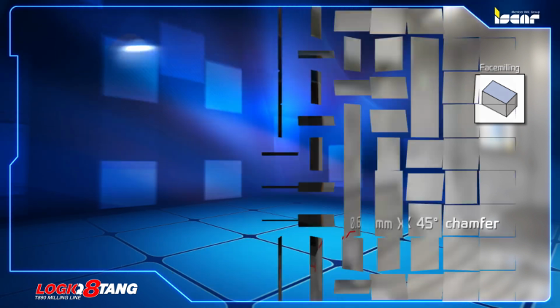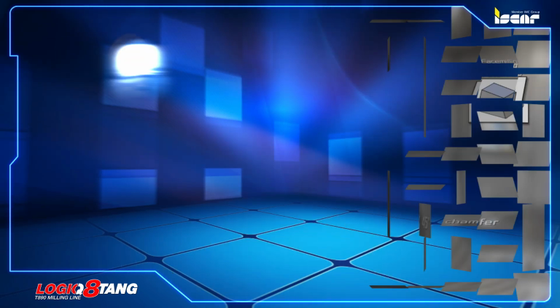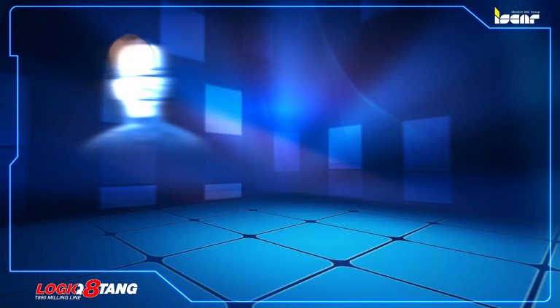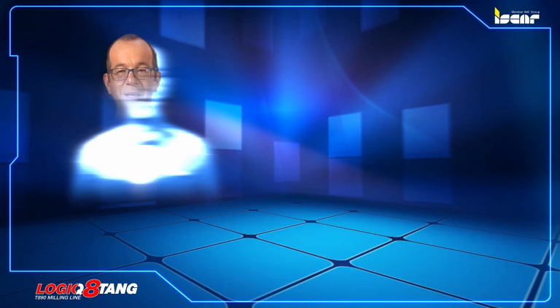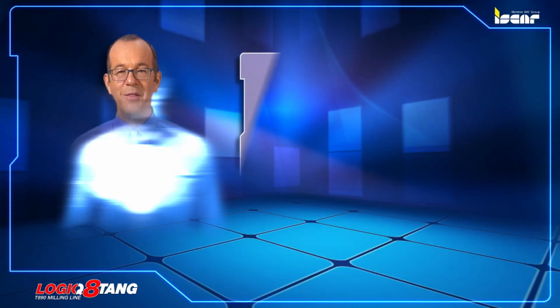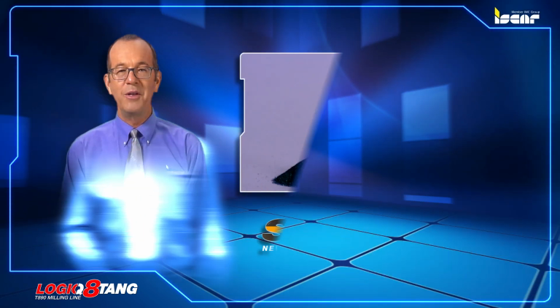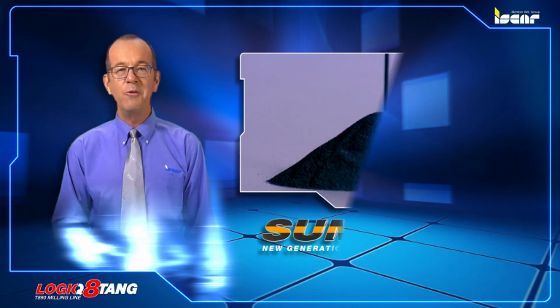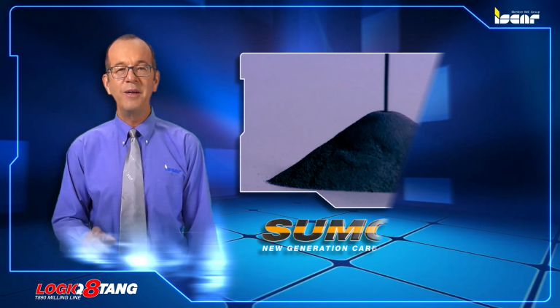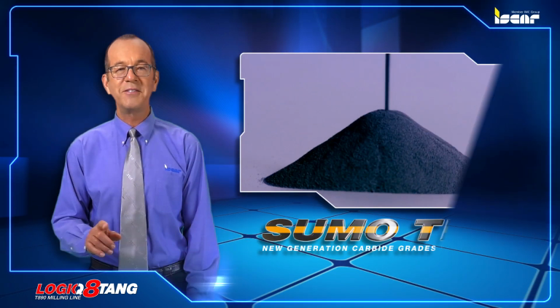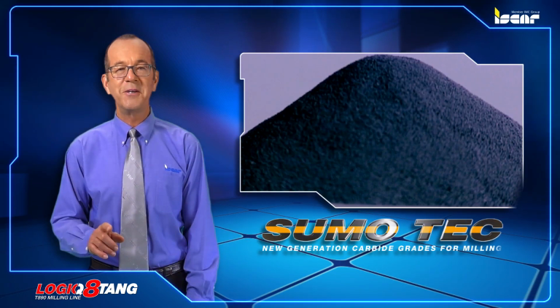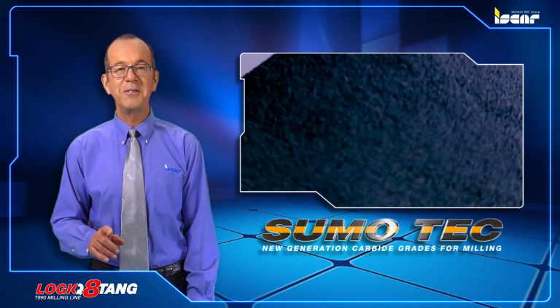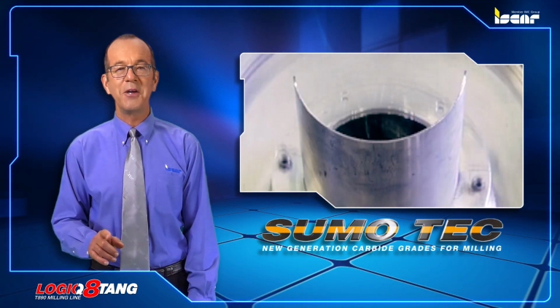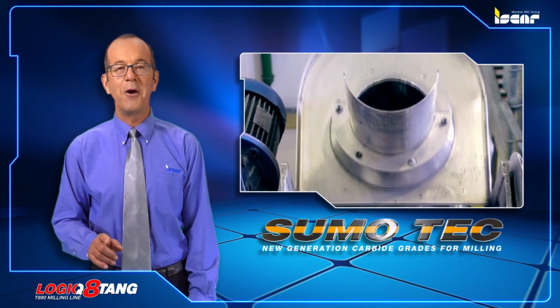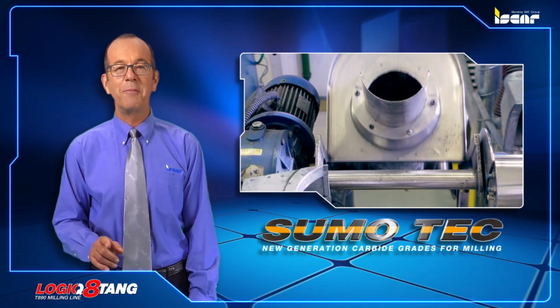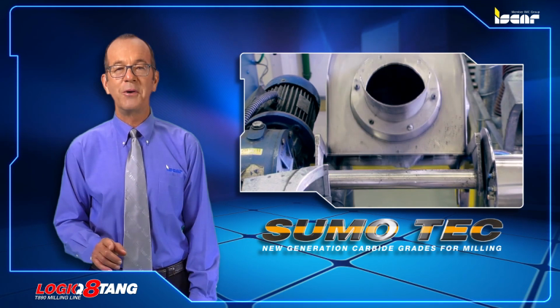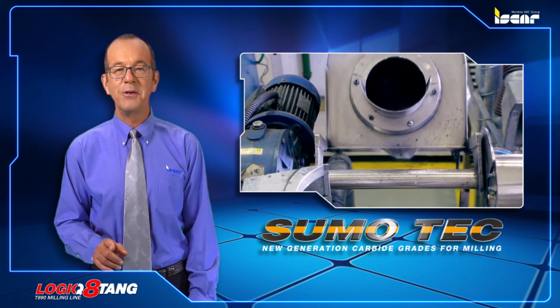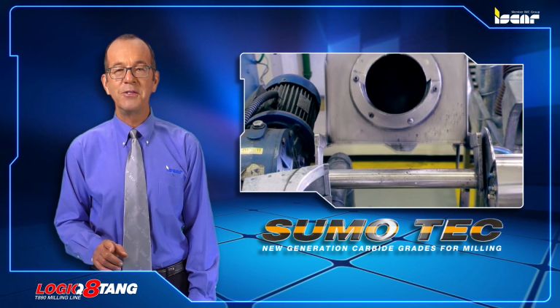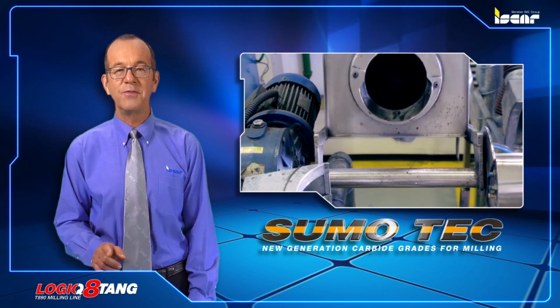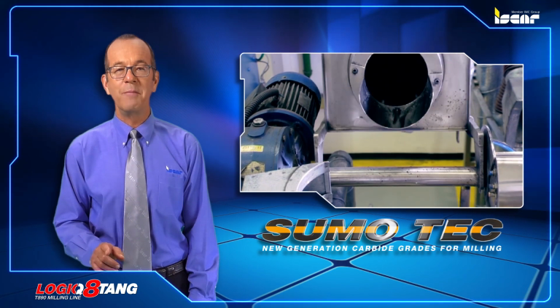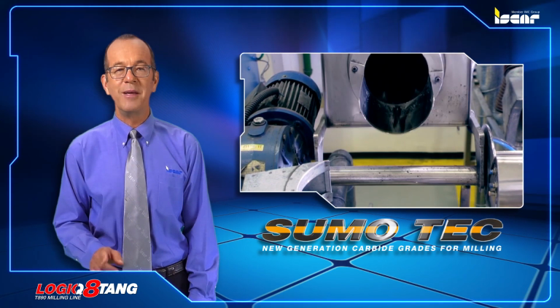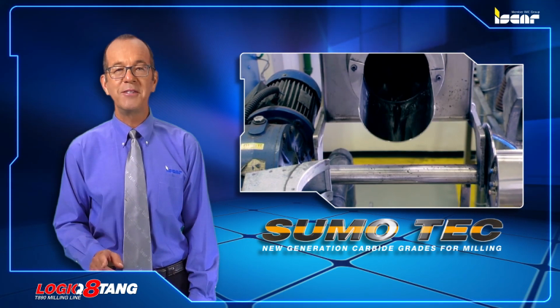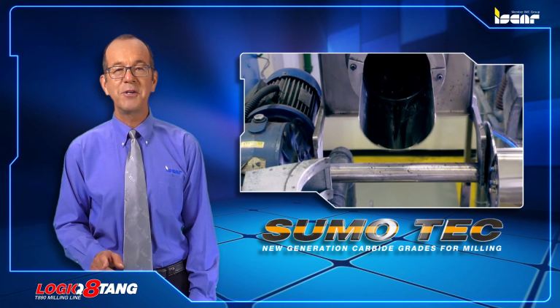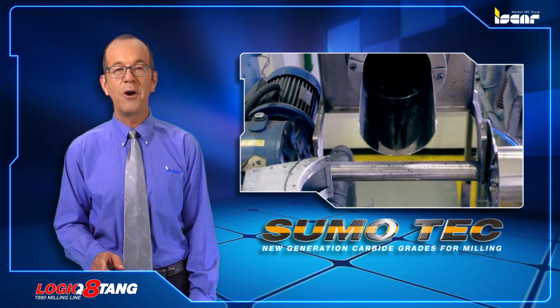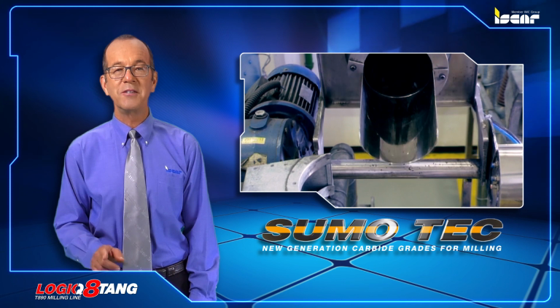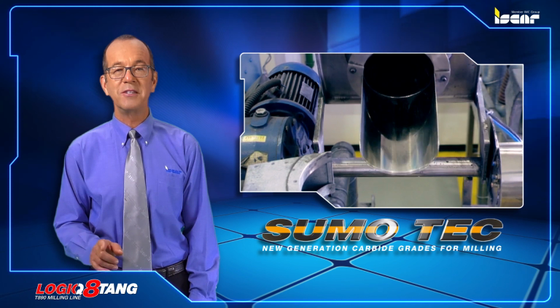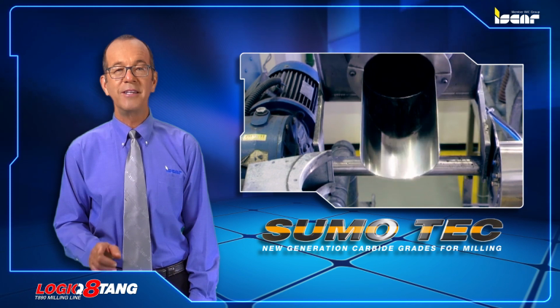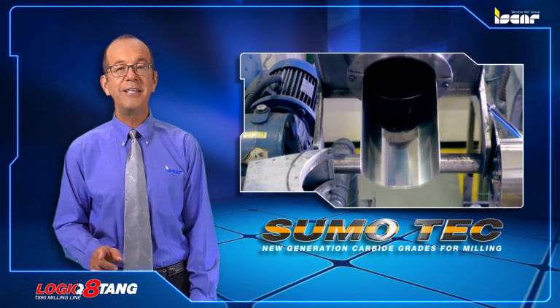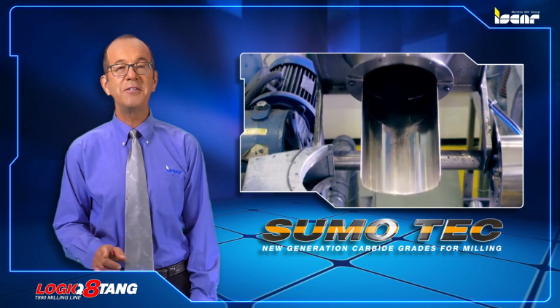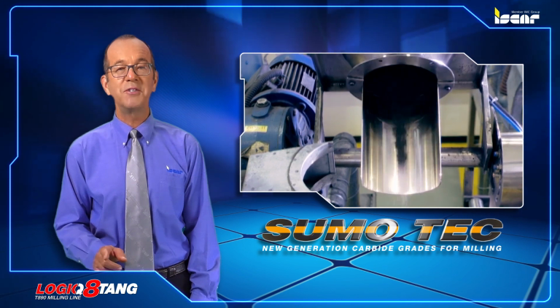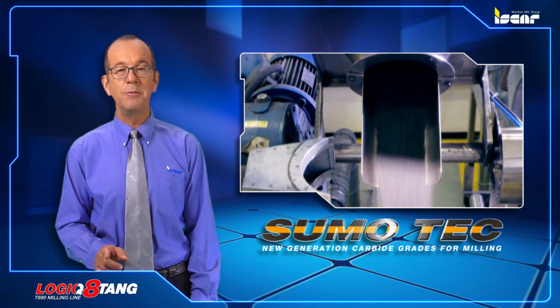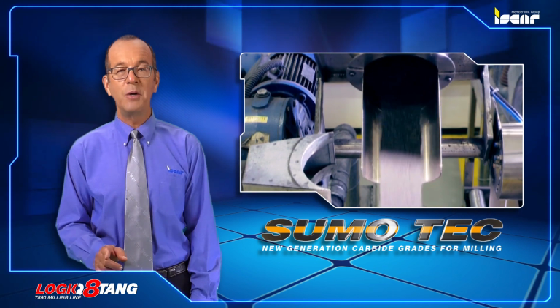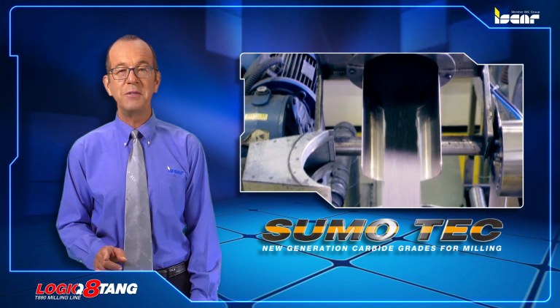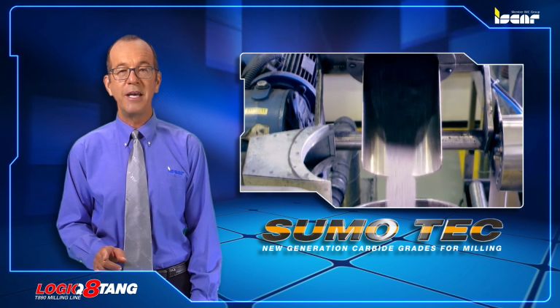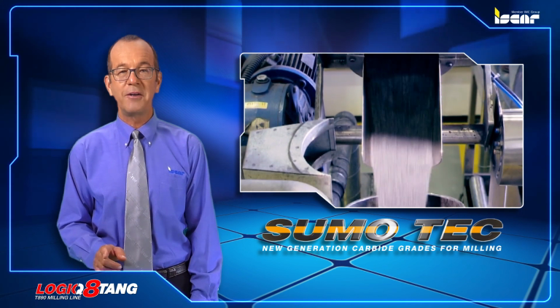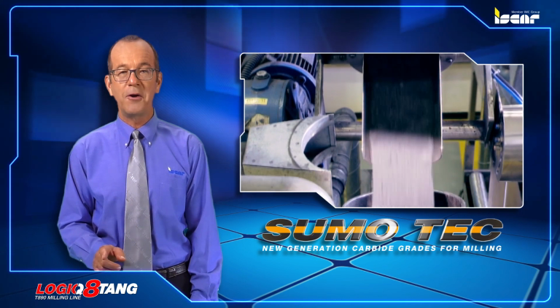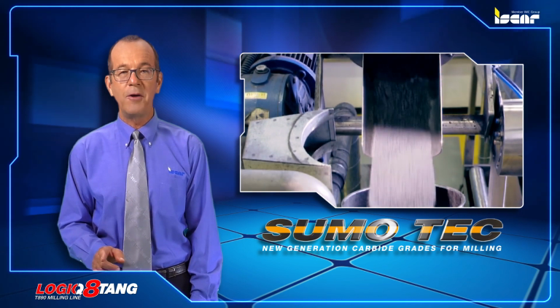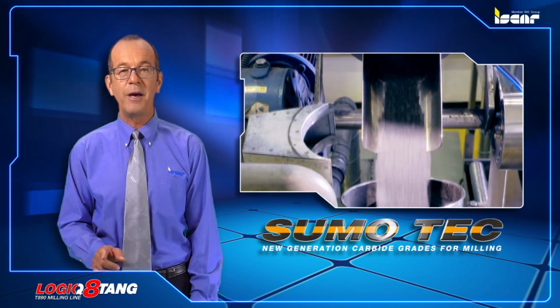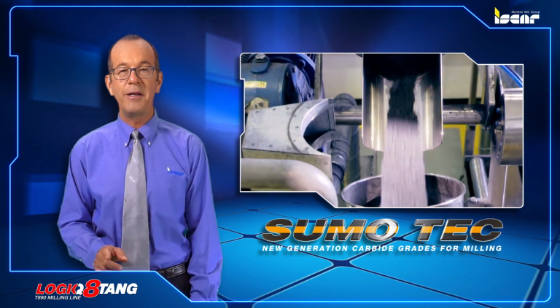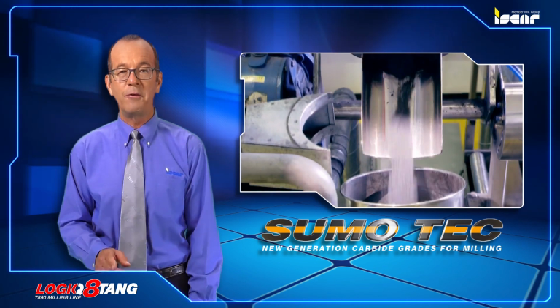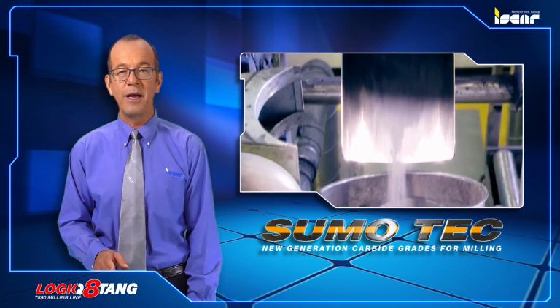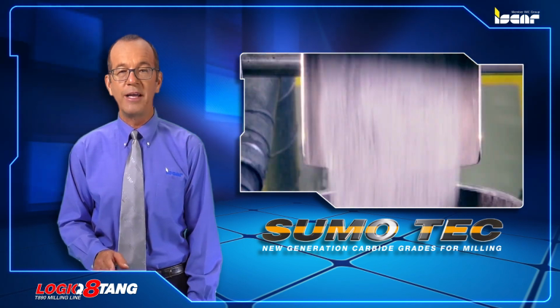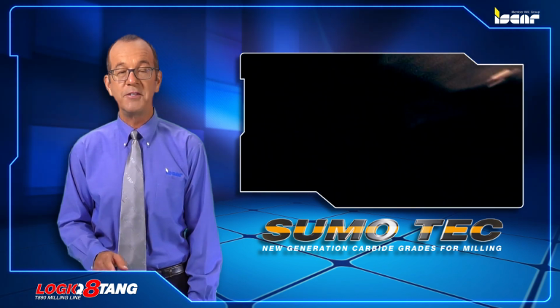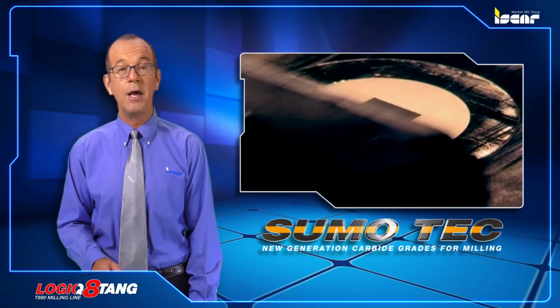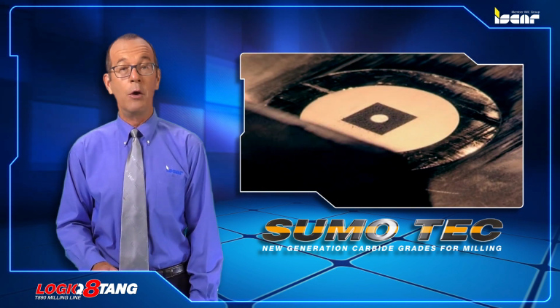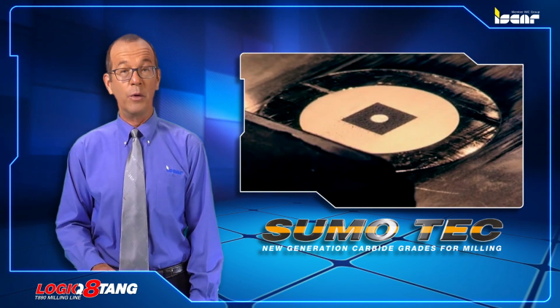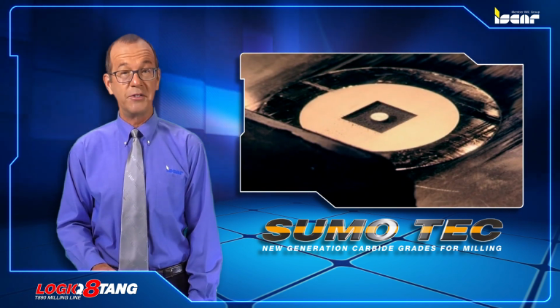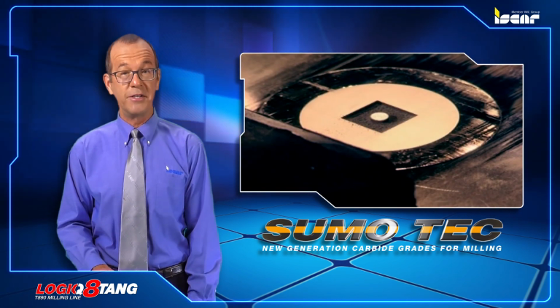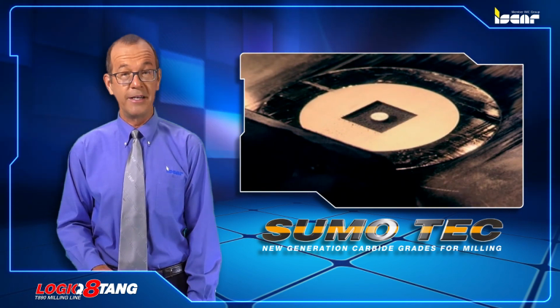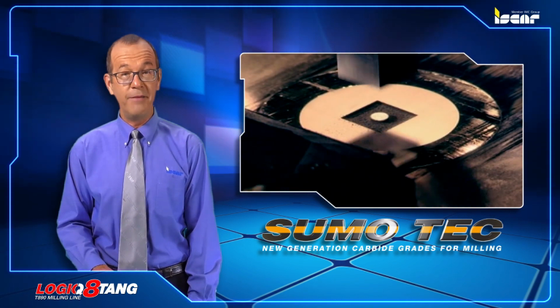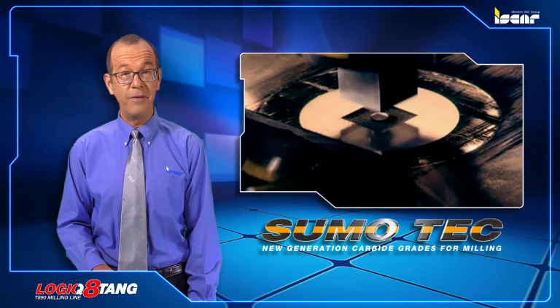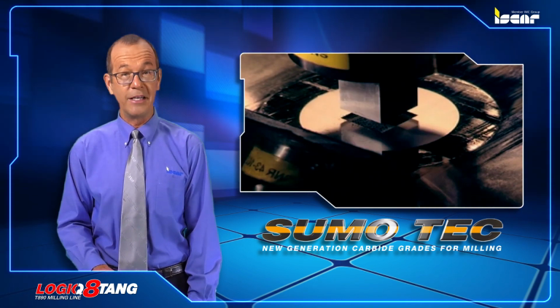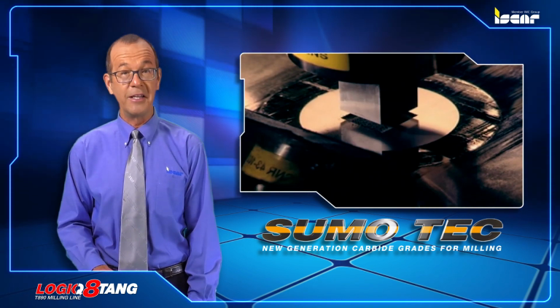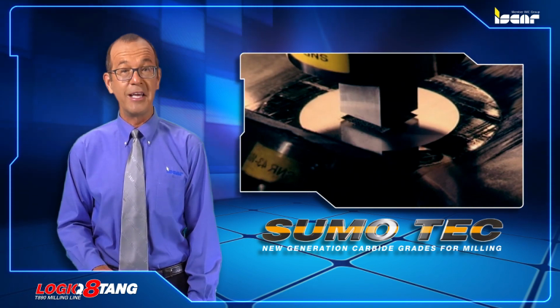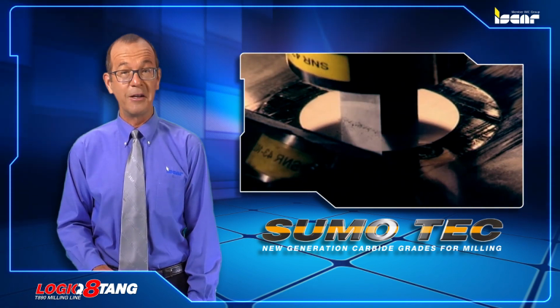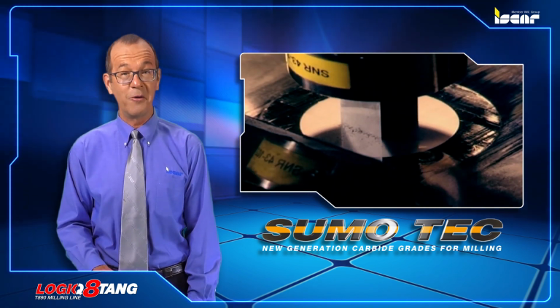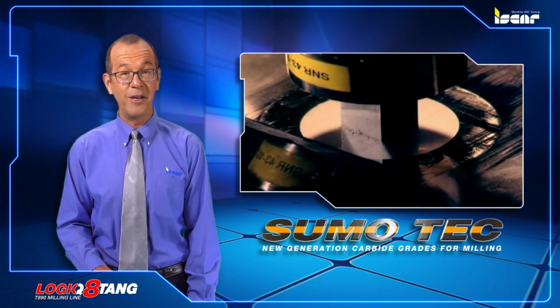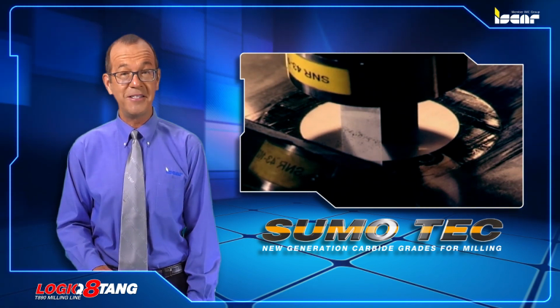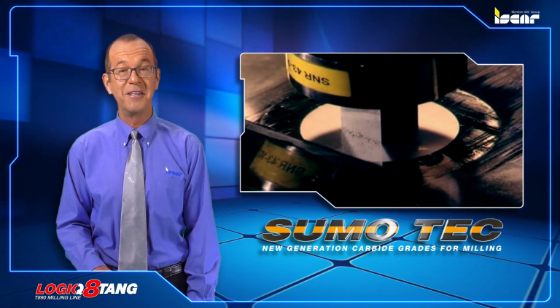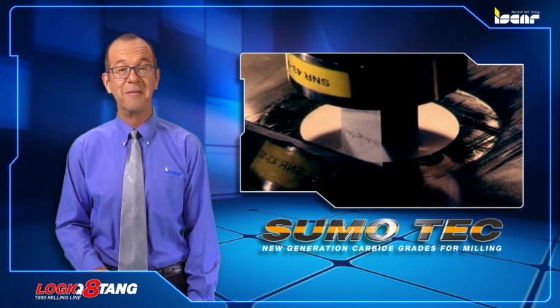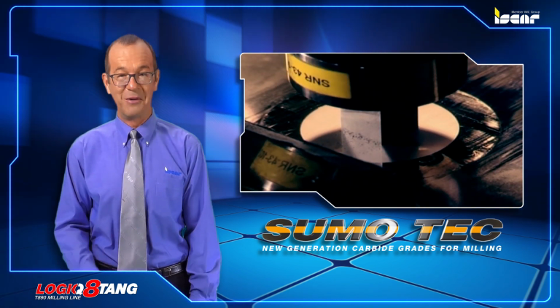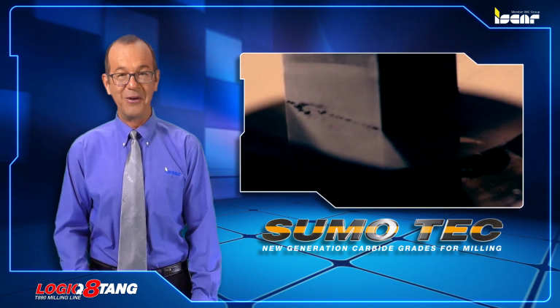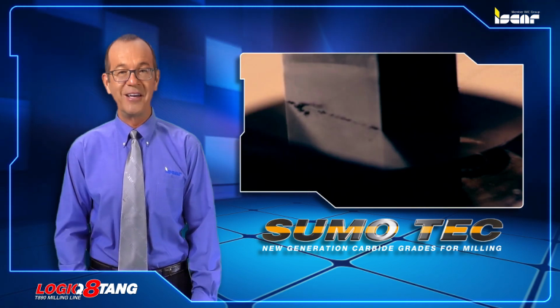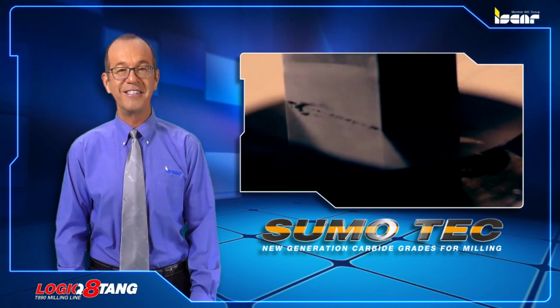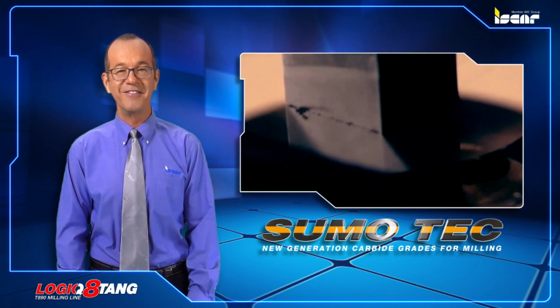The new inserts are produced from ISCAR's latest SumoTech carbide grades, which significantly increase productivity.